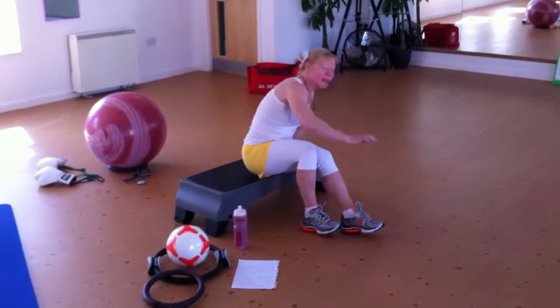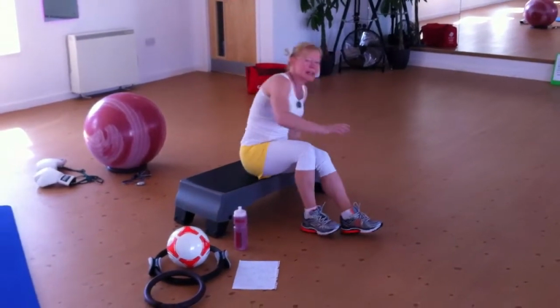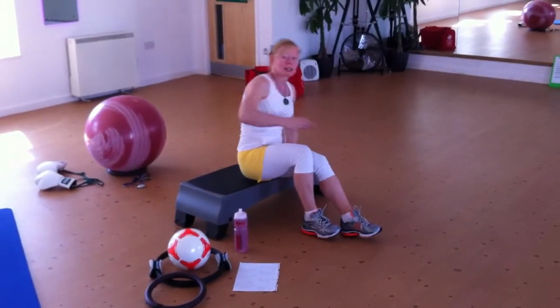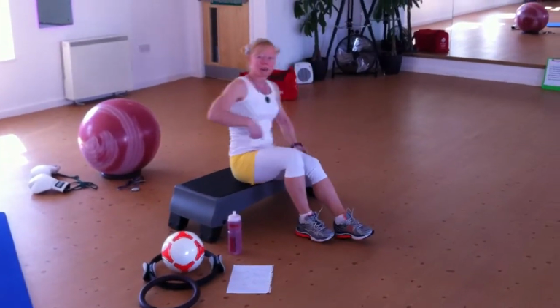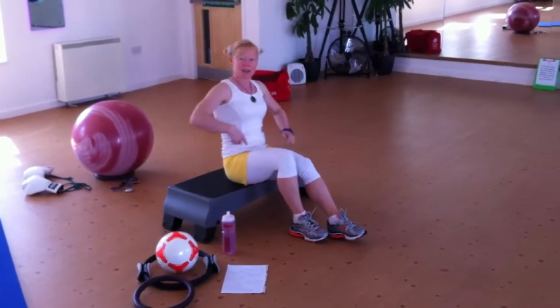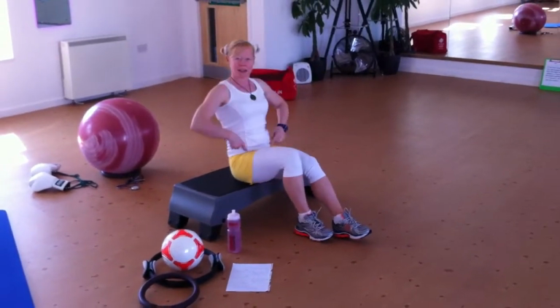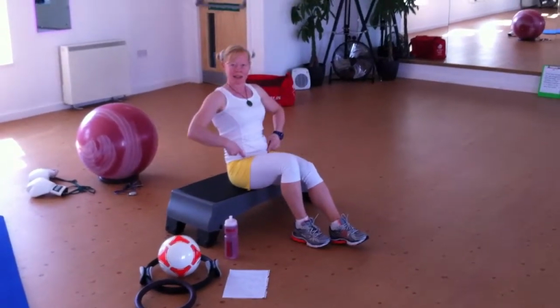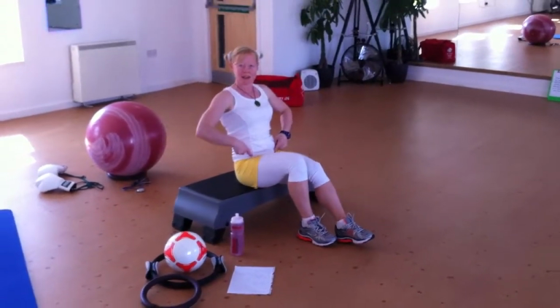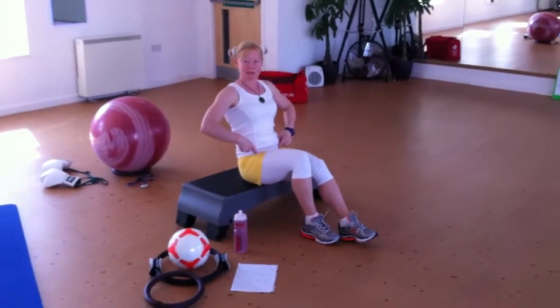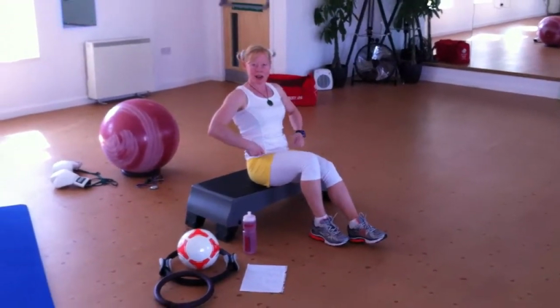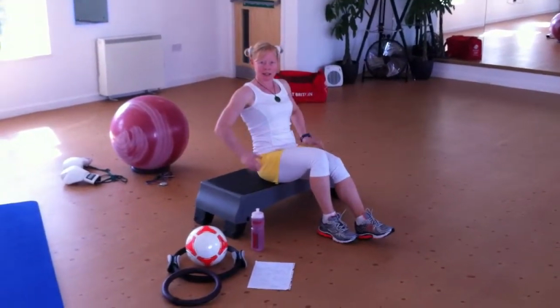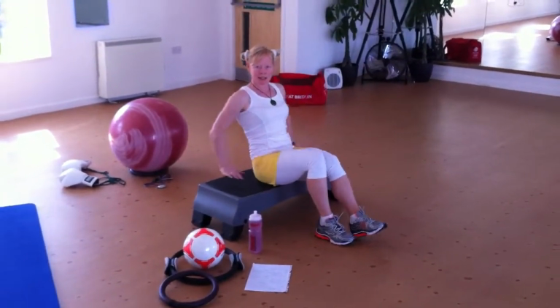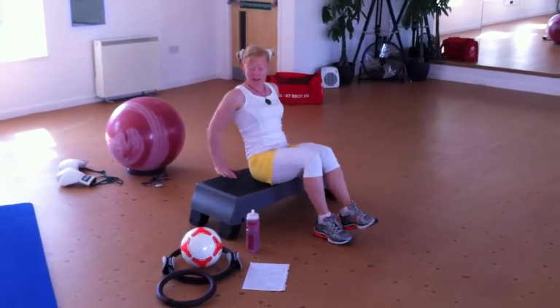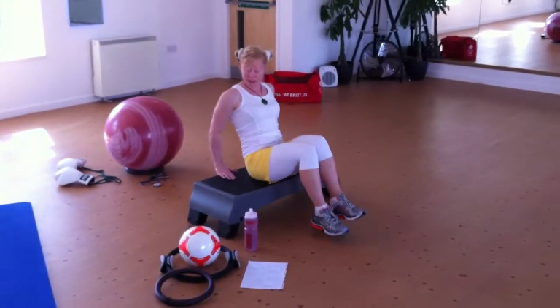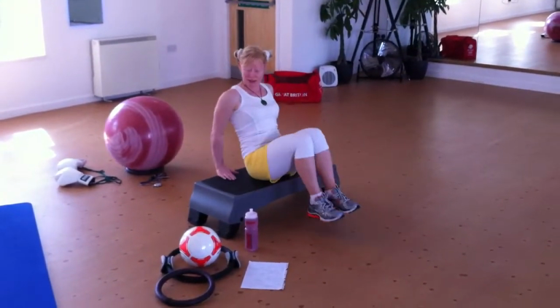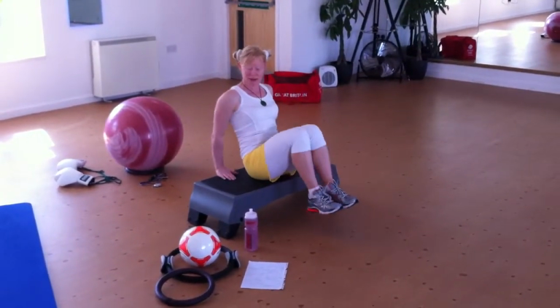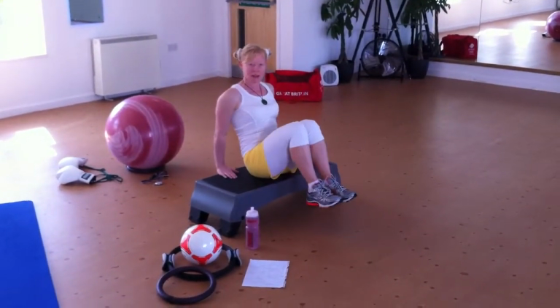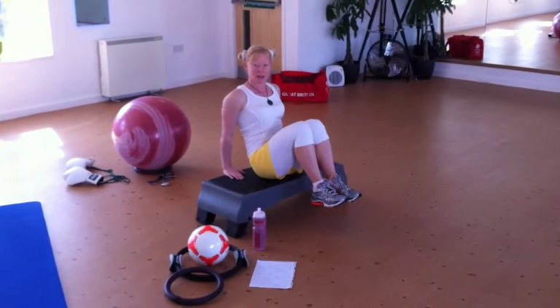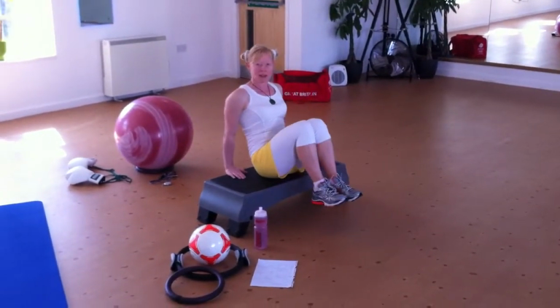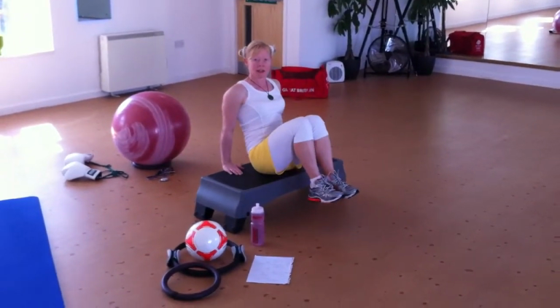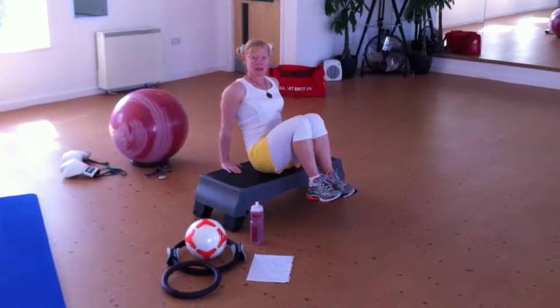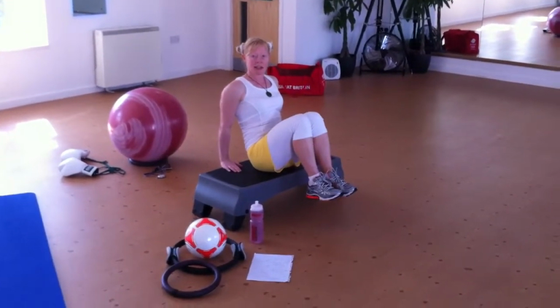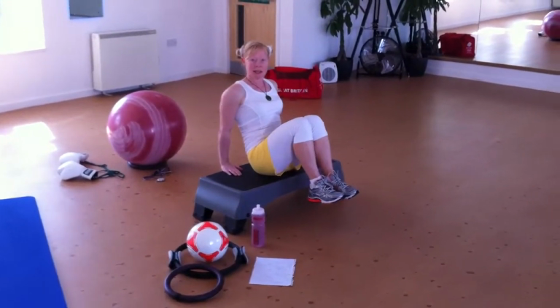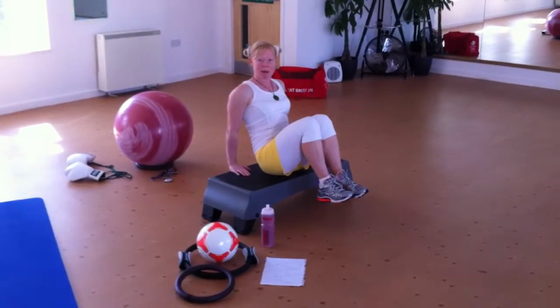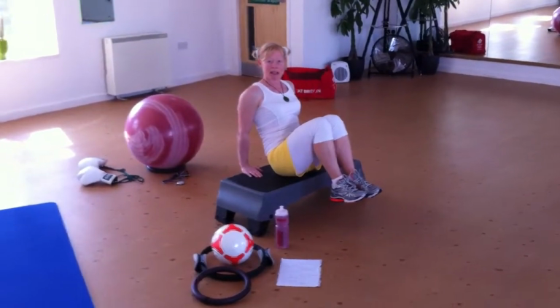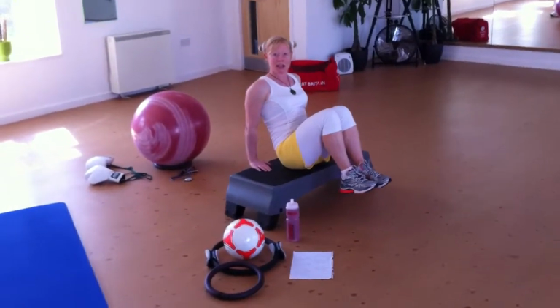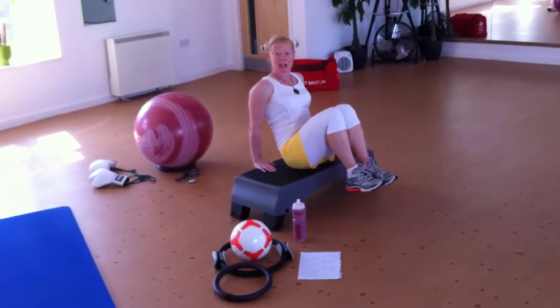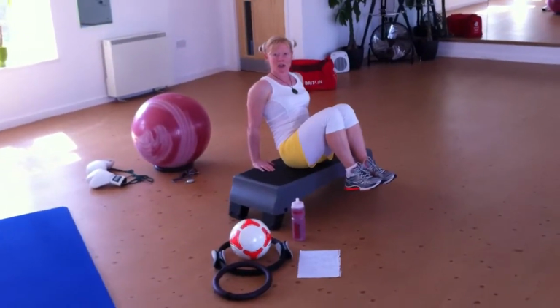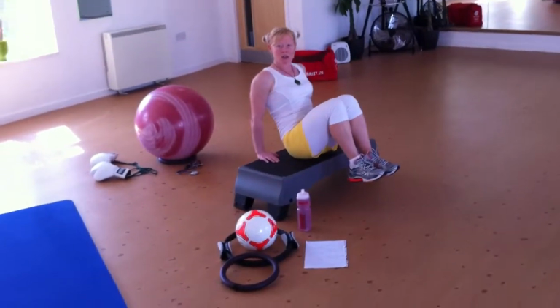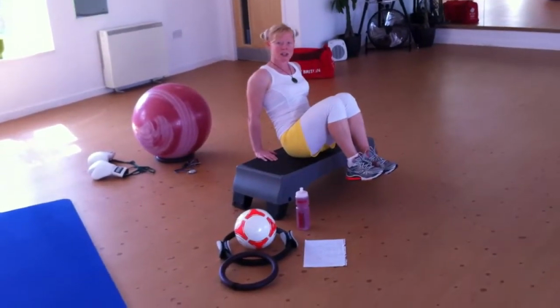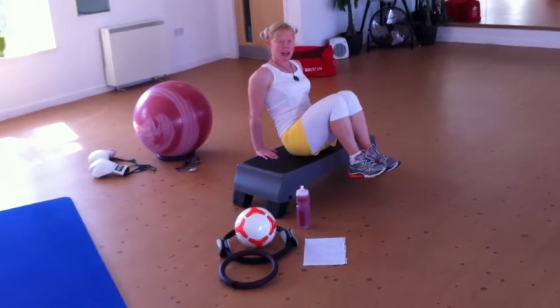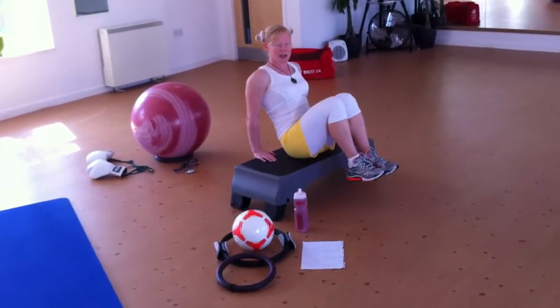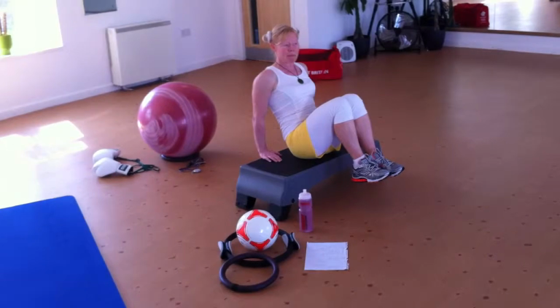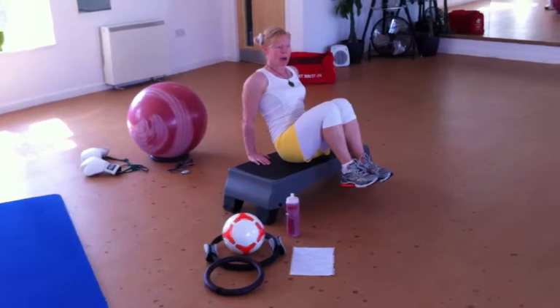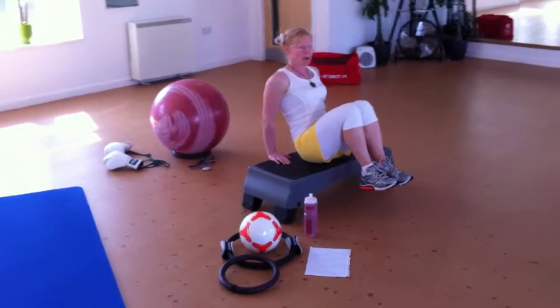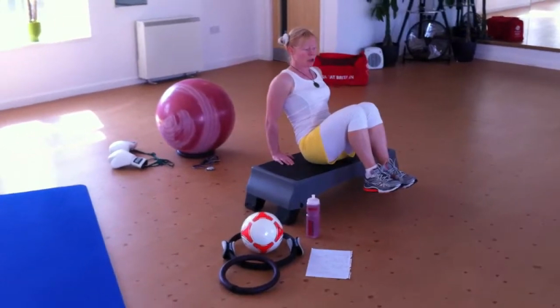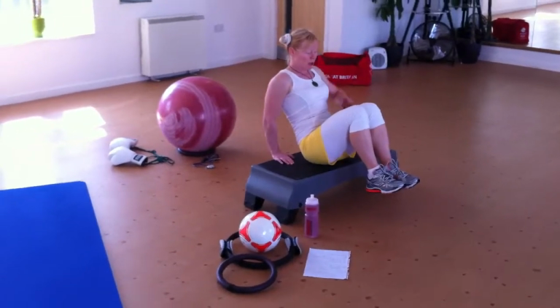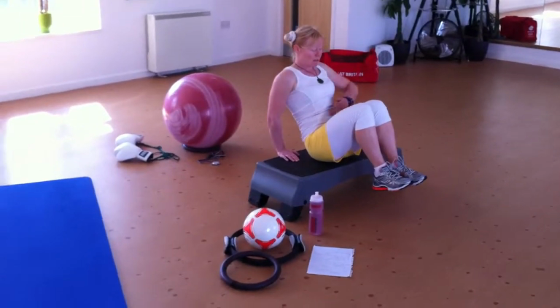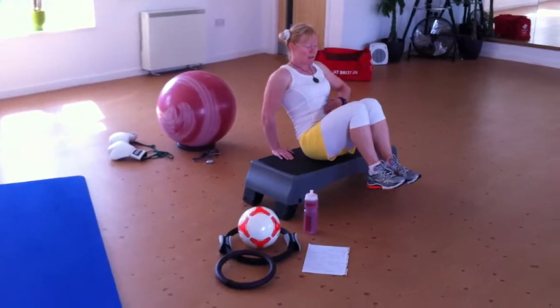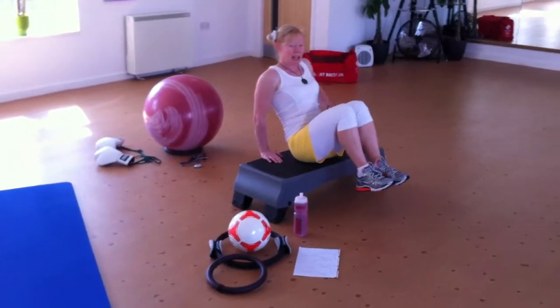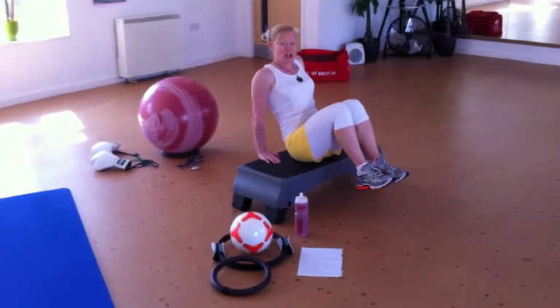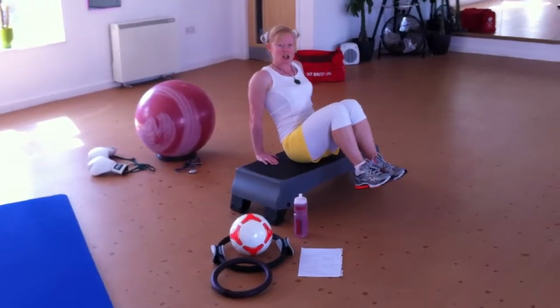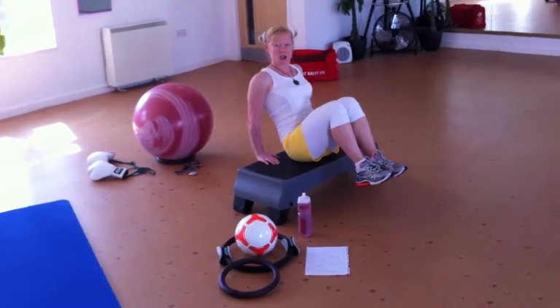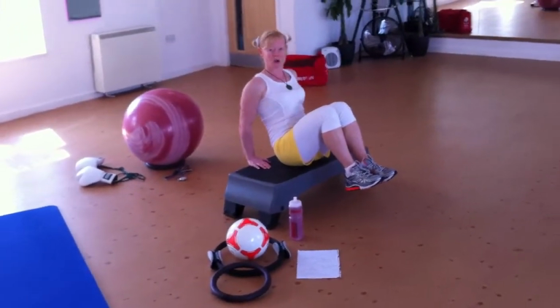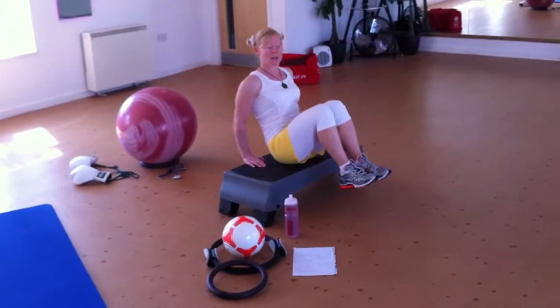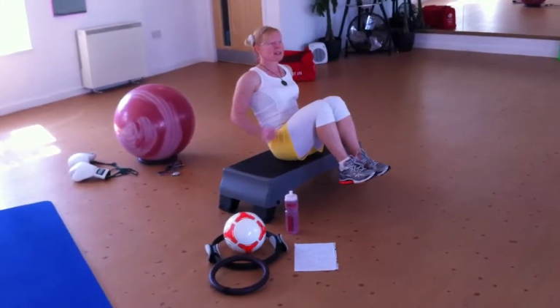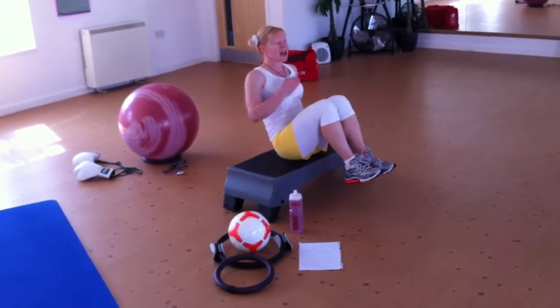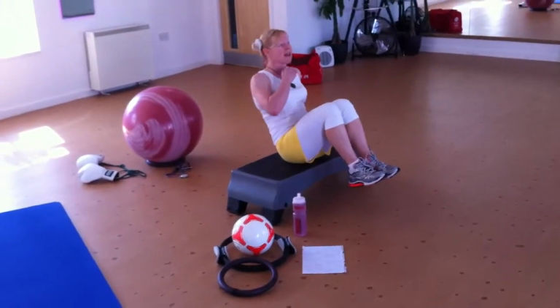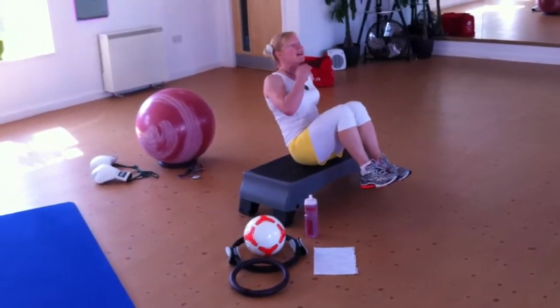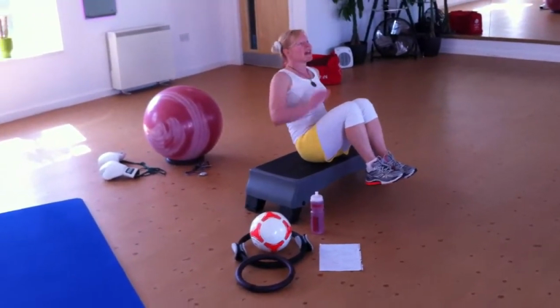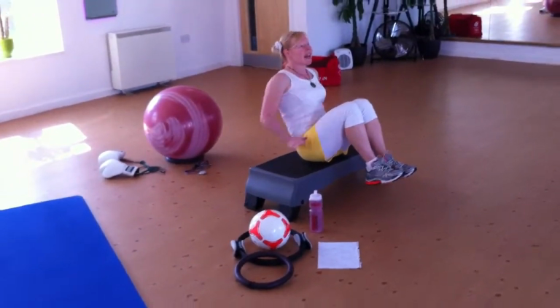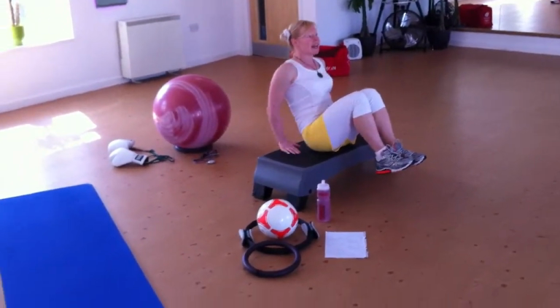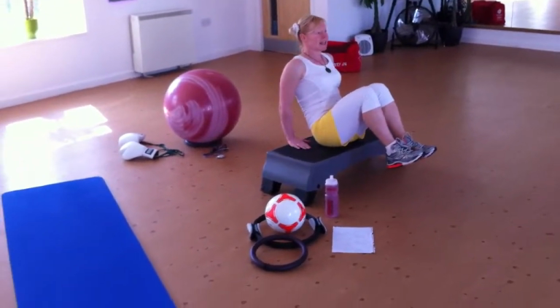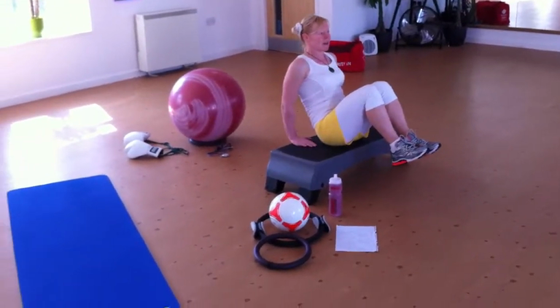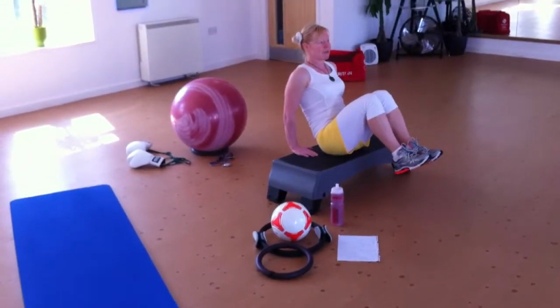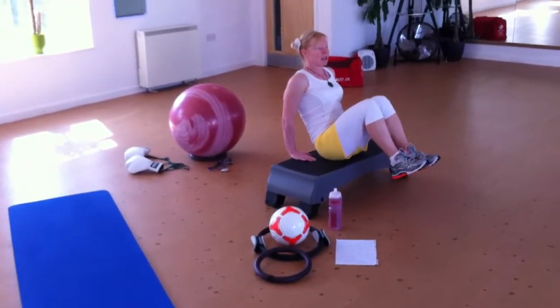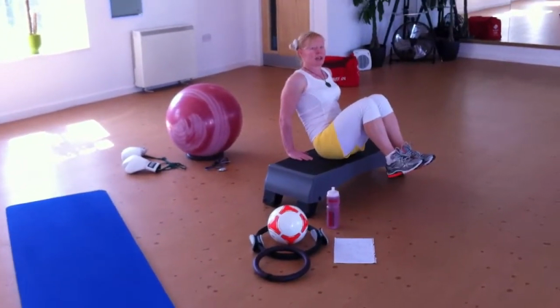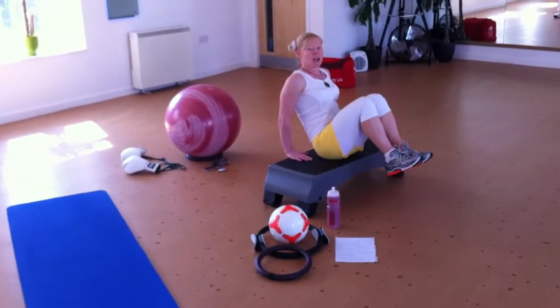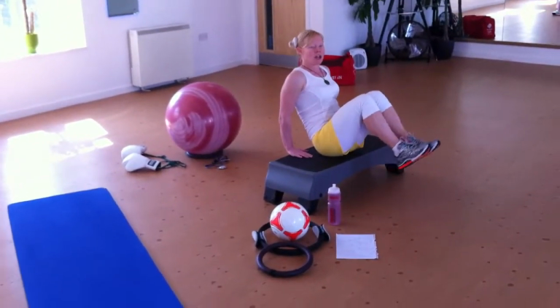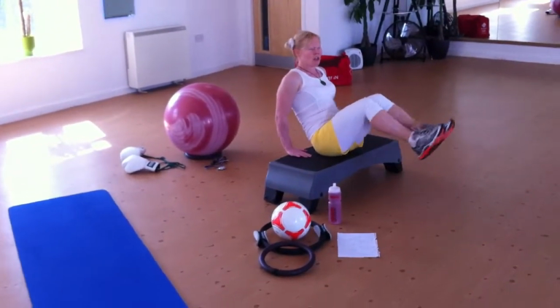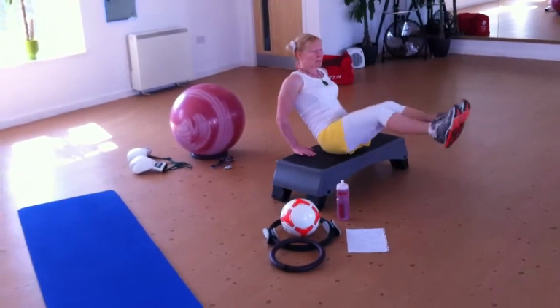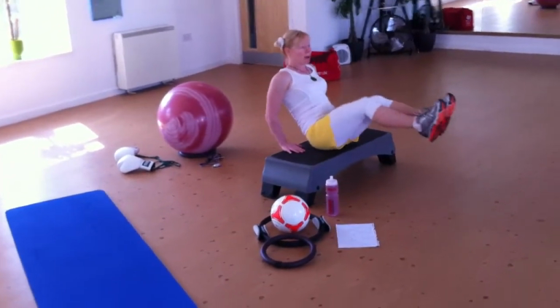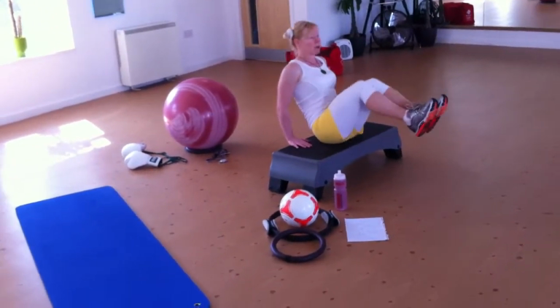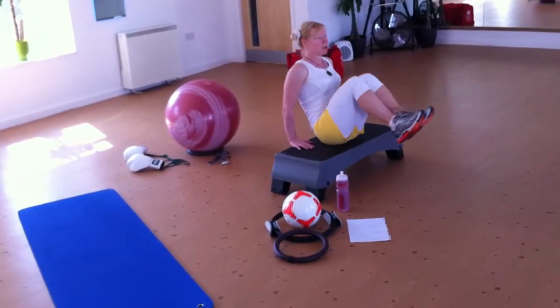Same thing for the hip flexors. Sit back slightly on your tailbone, shoulders down, head lifted, and punch.